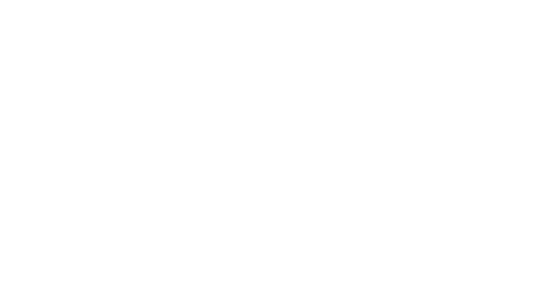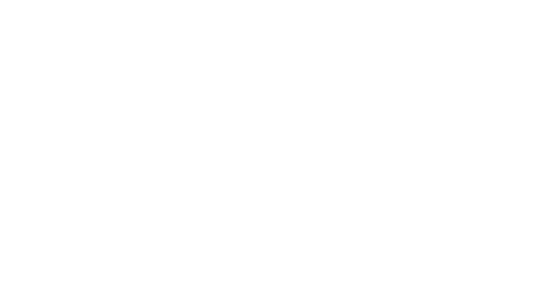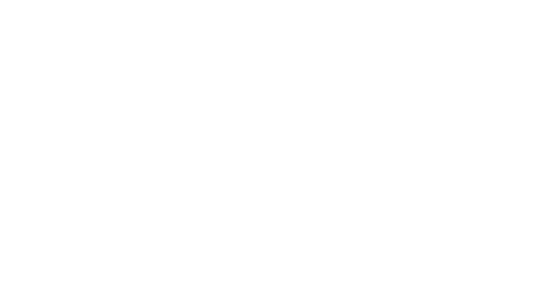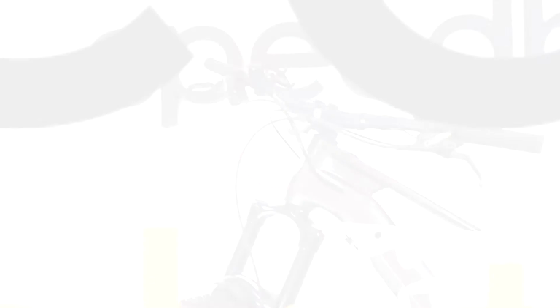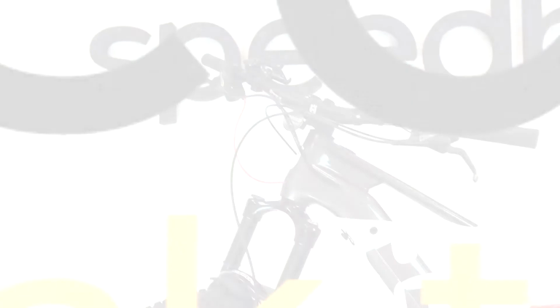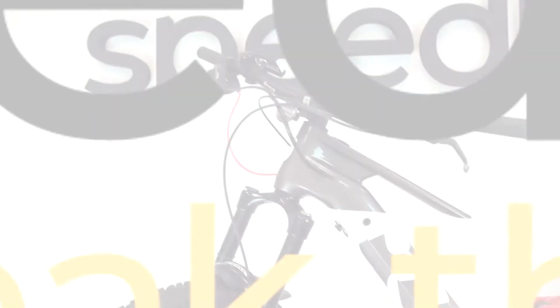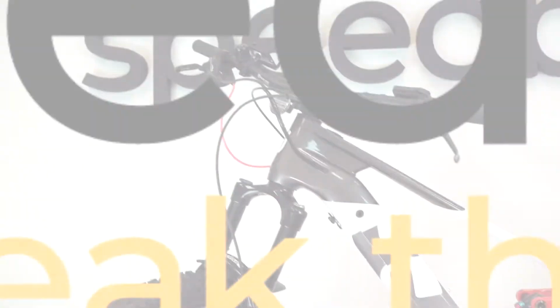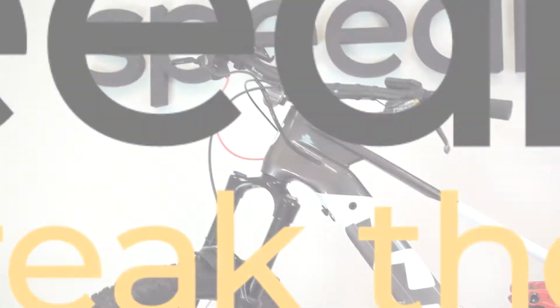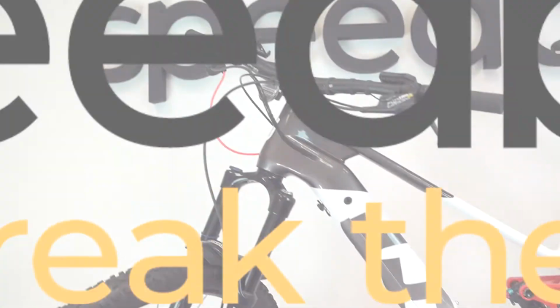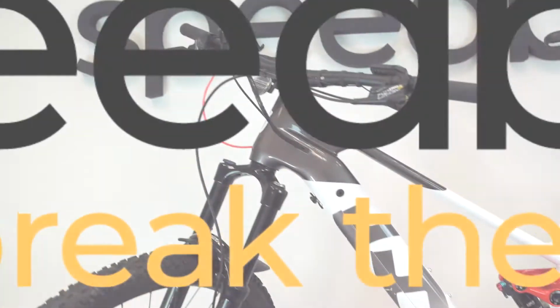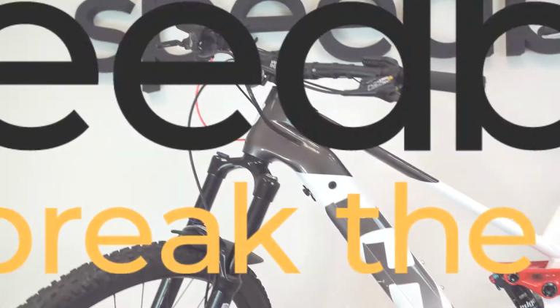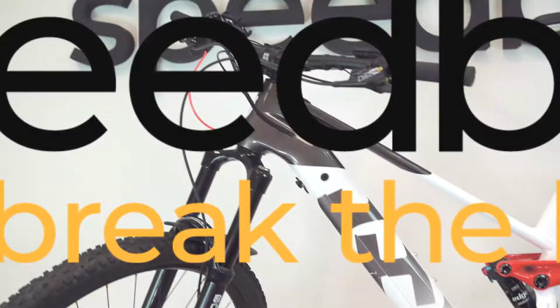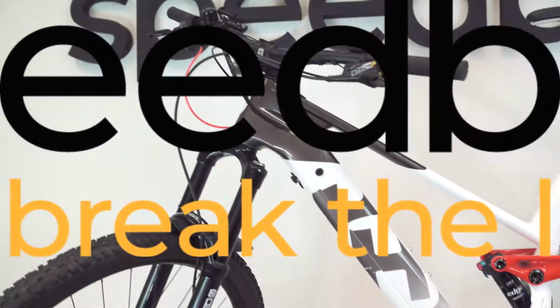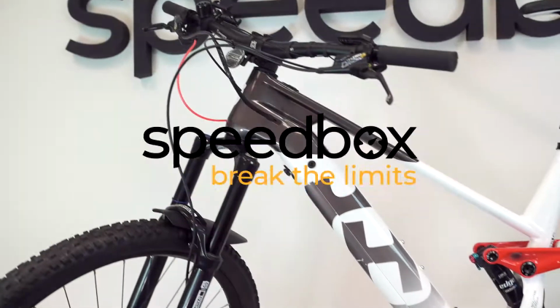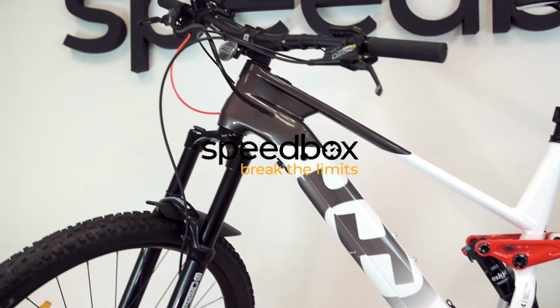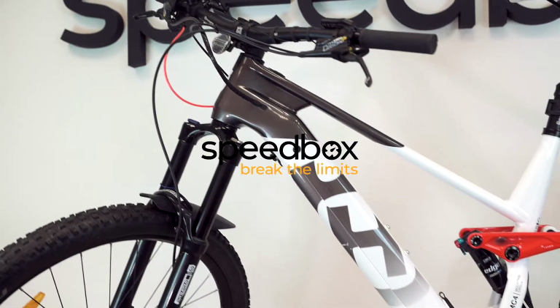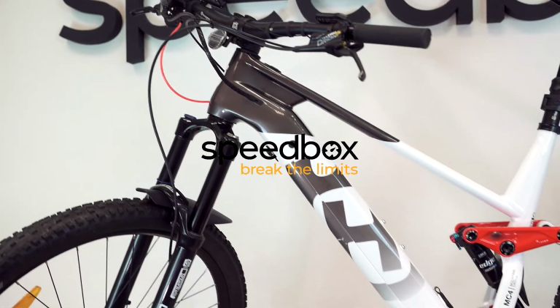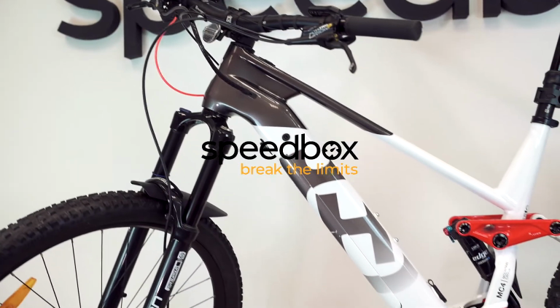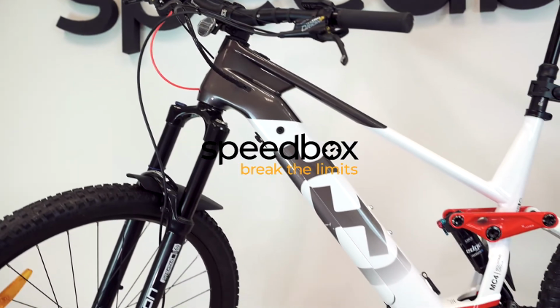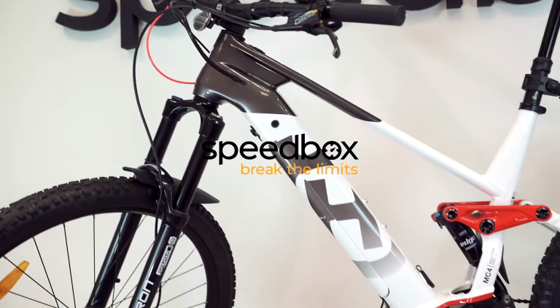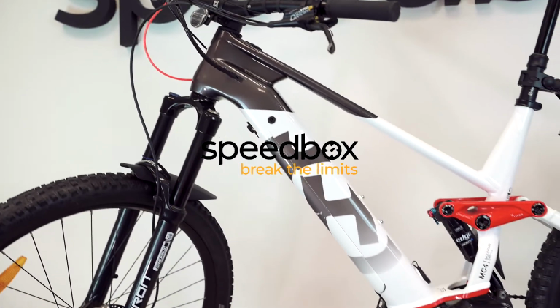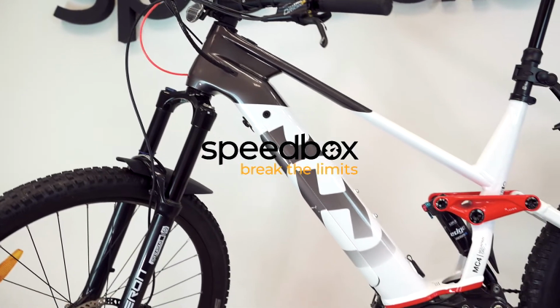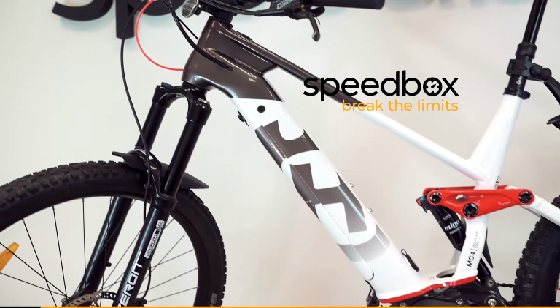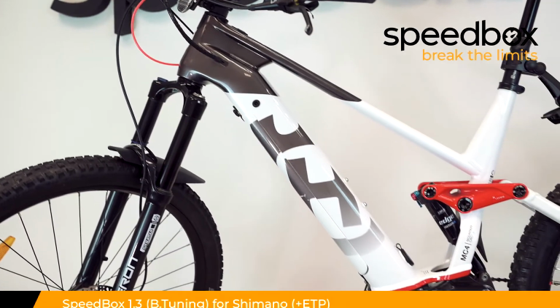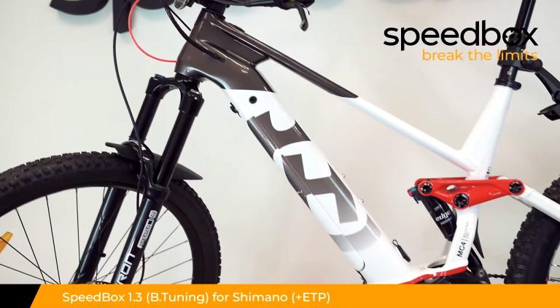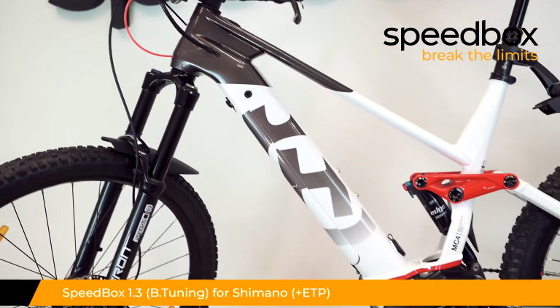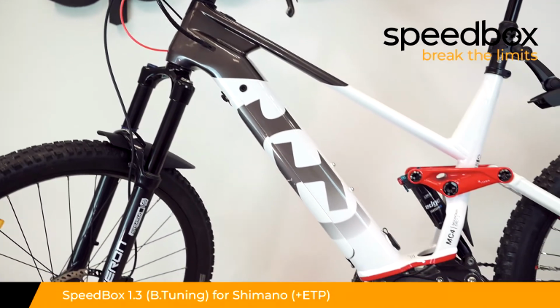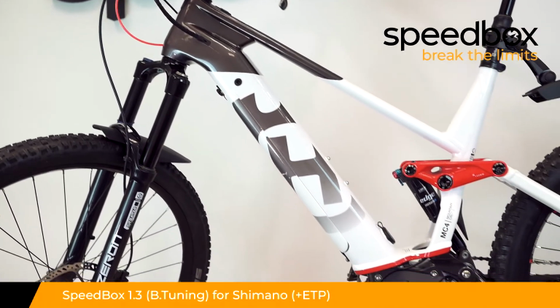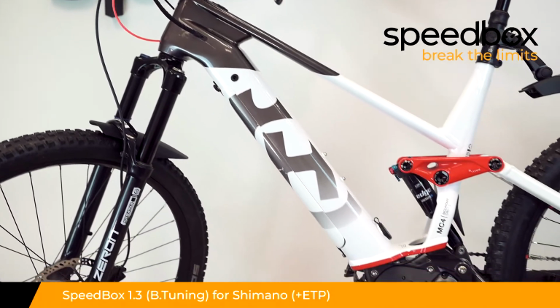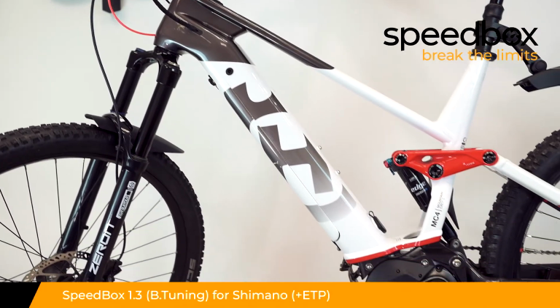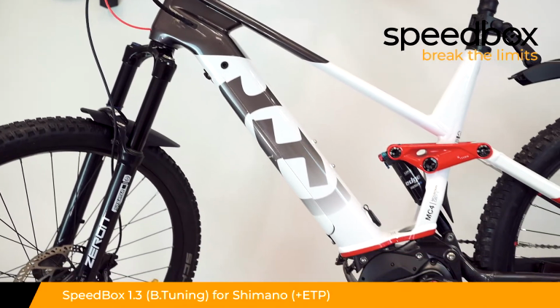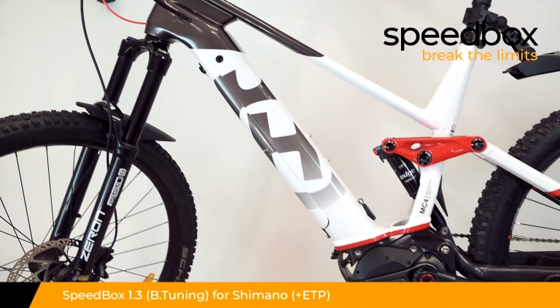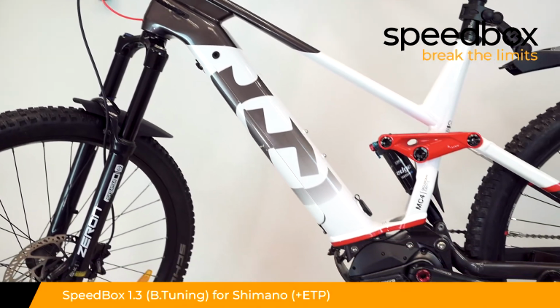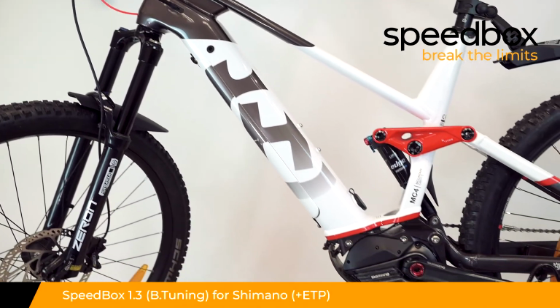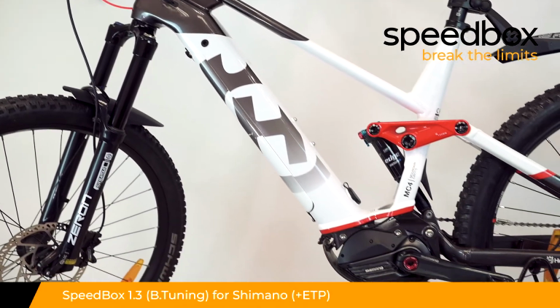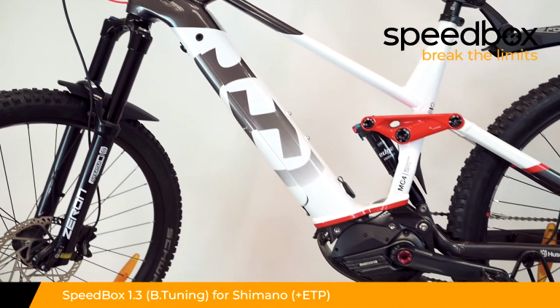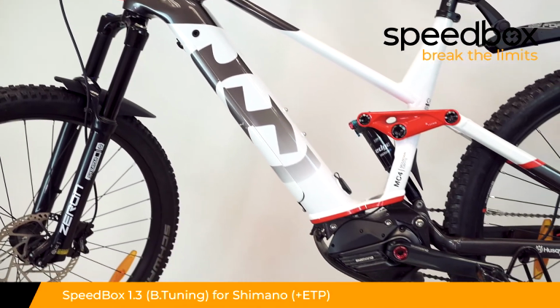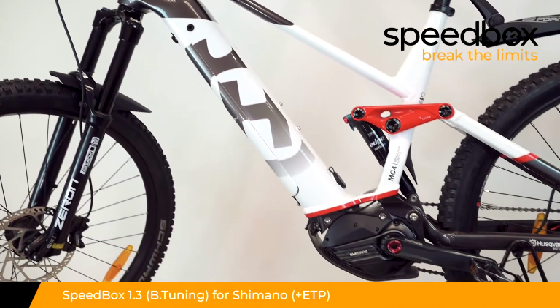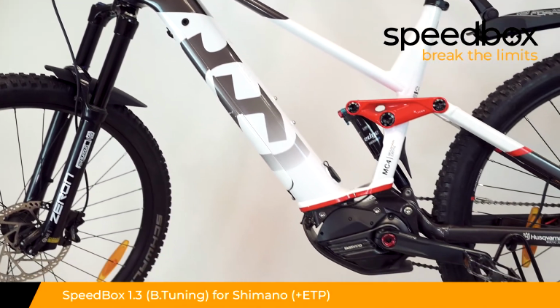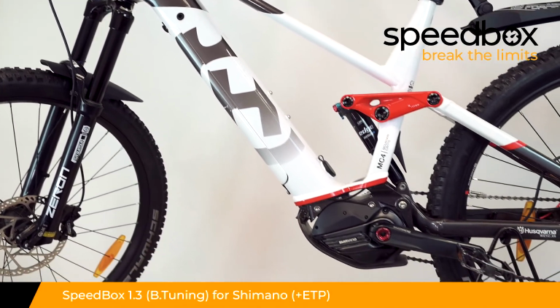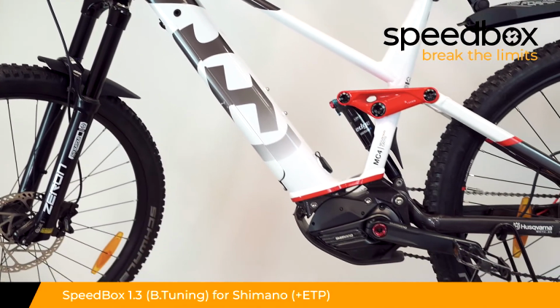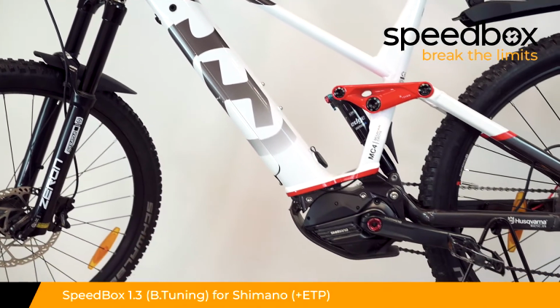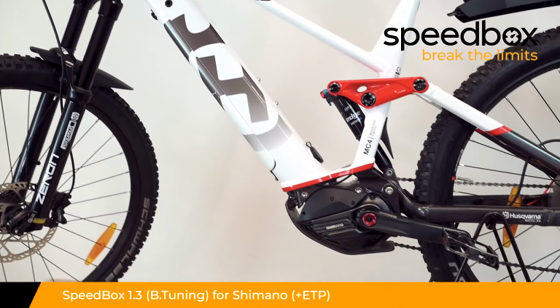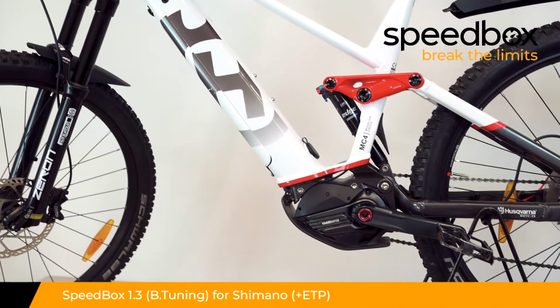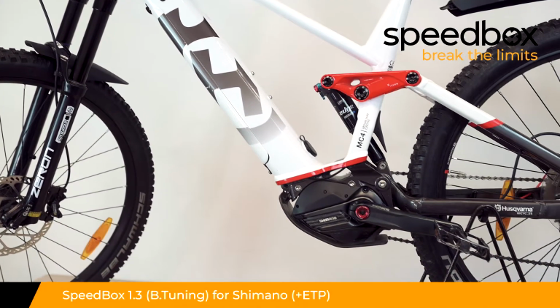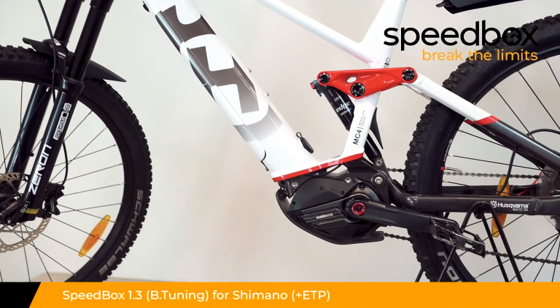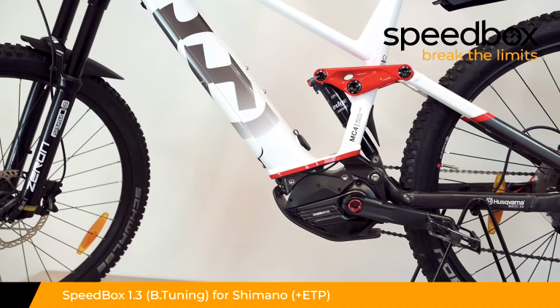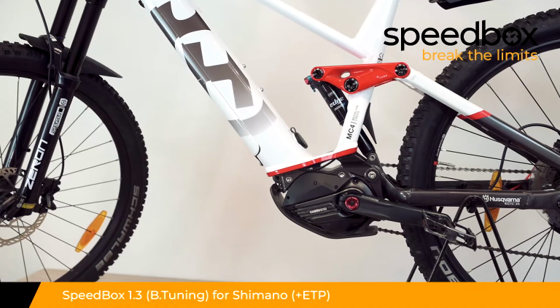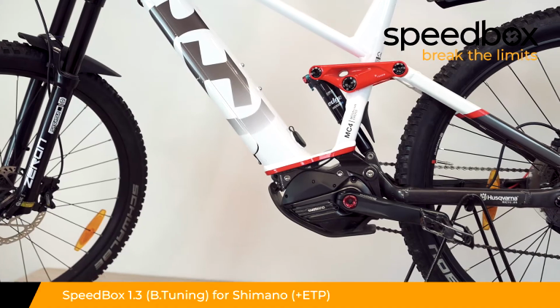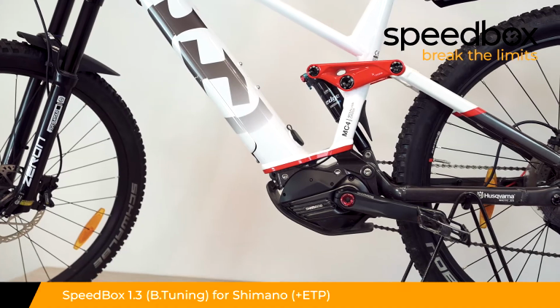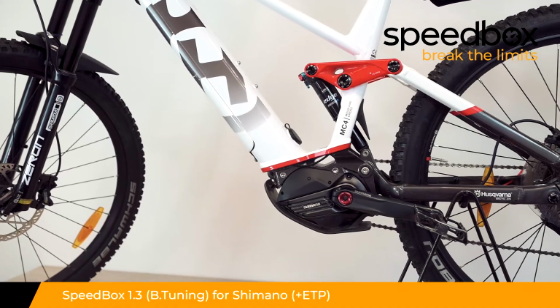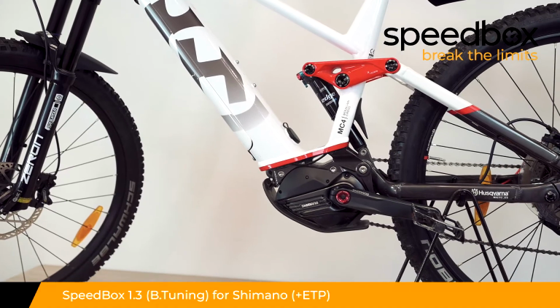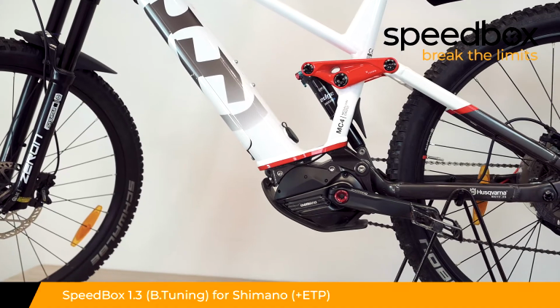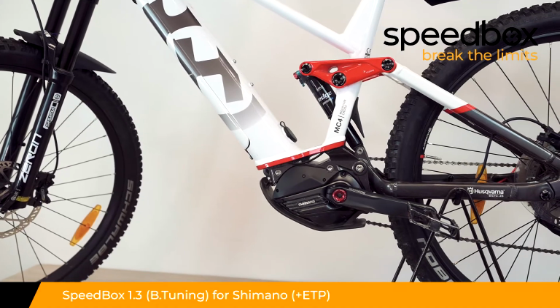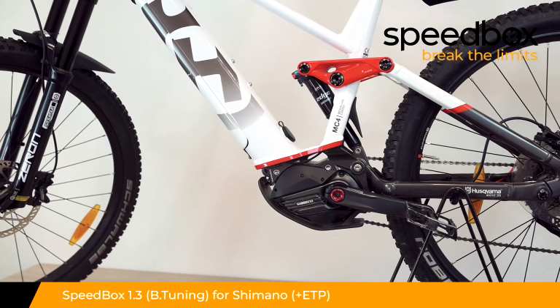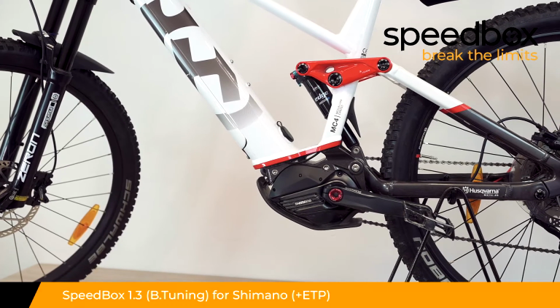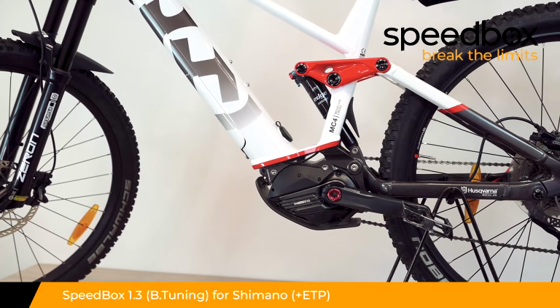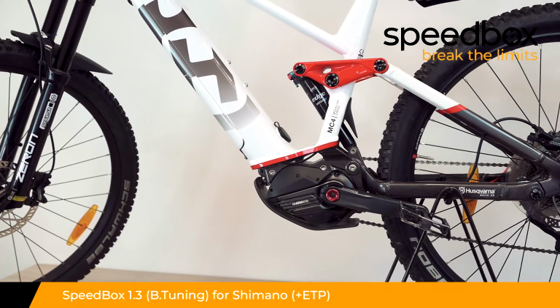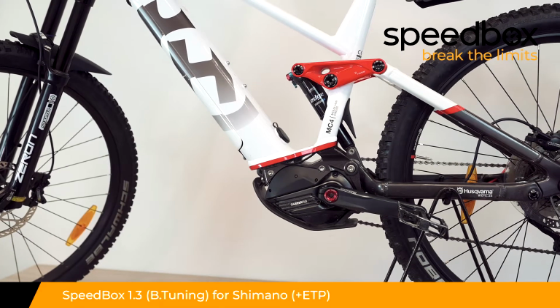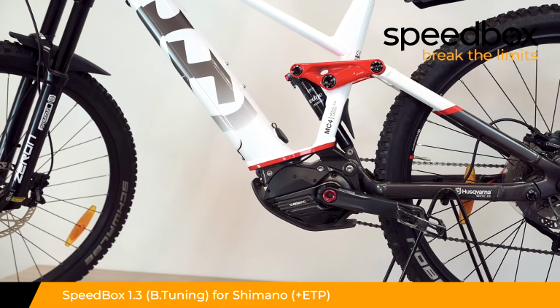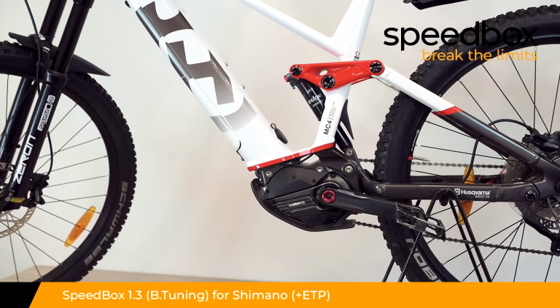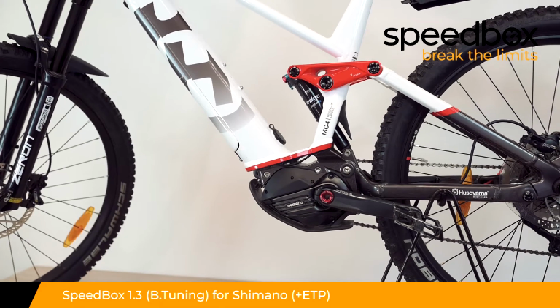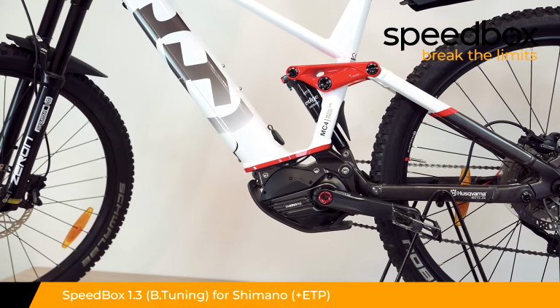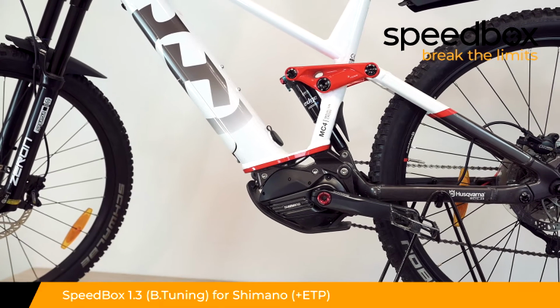Speedbox. Break the limits. Speedbox 1.3 for Shimano. Optional with B-tuning and plus ETP.